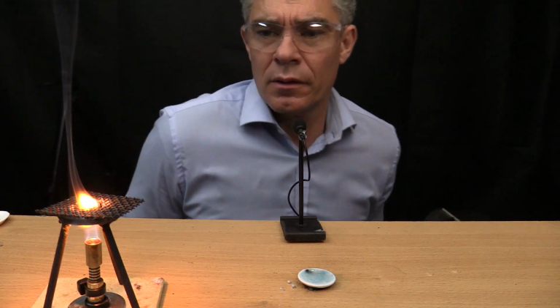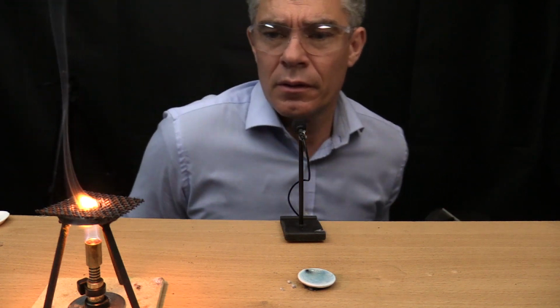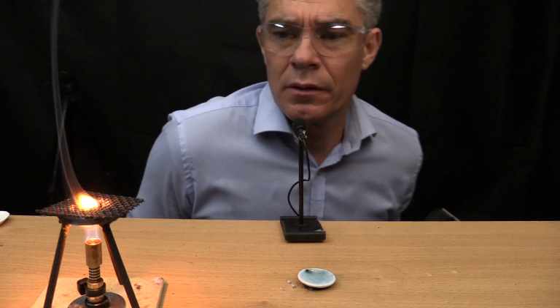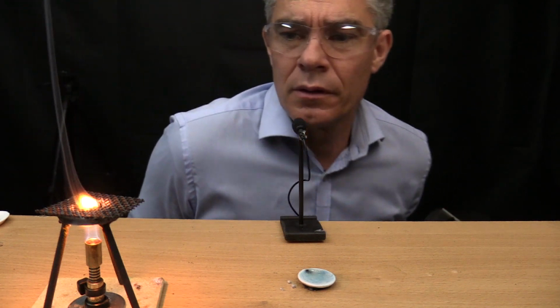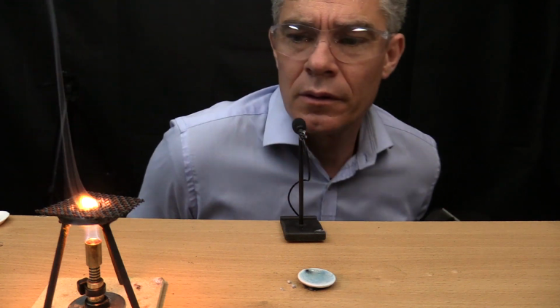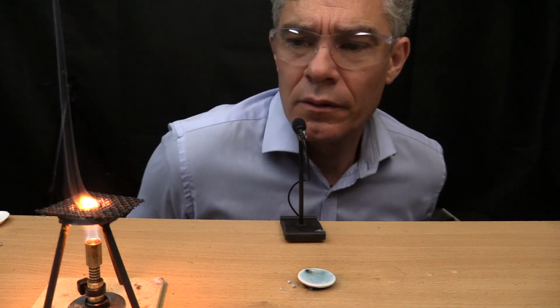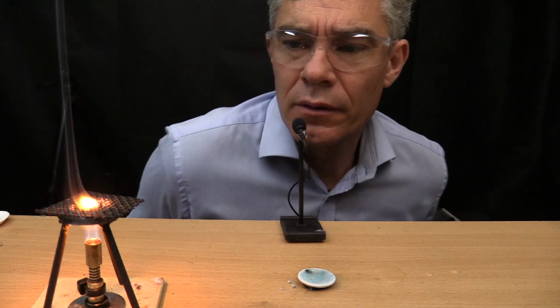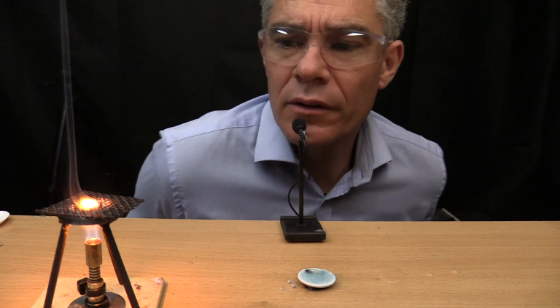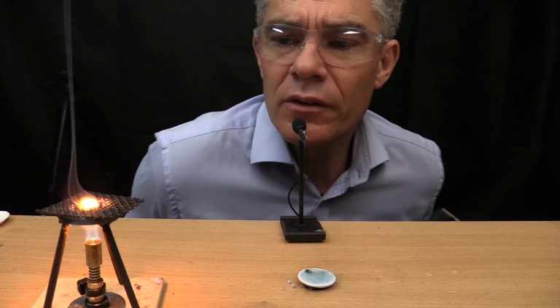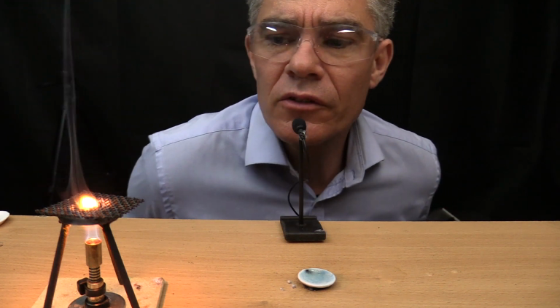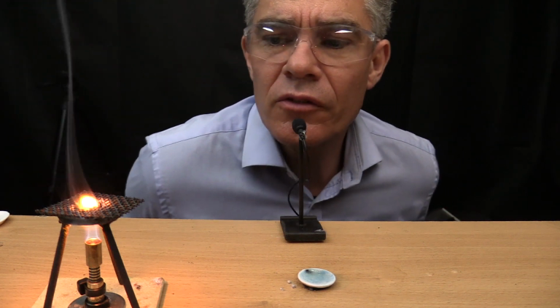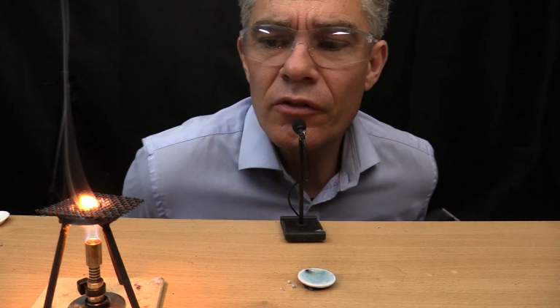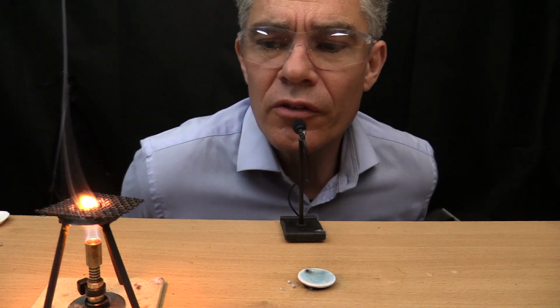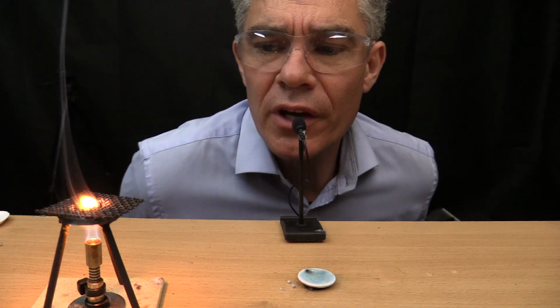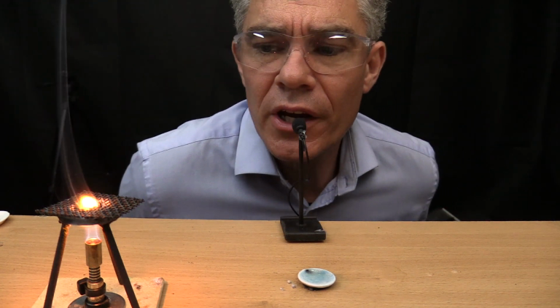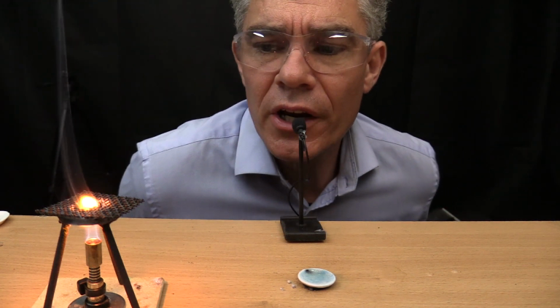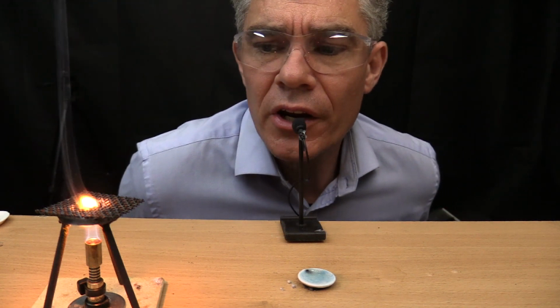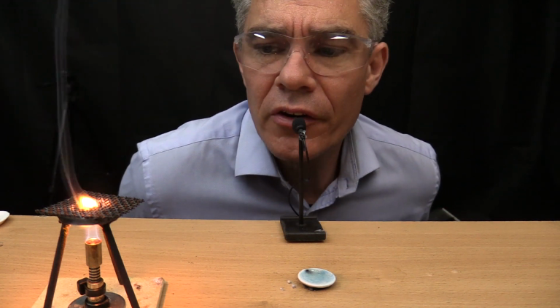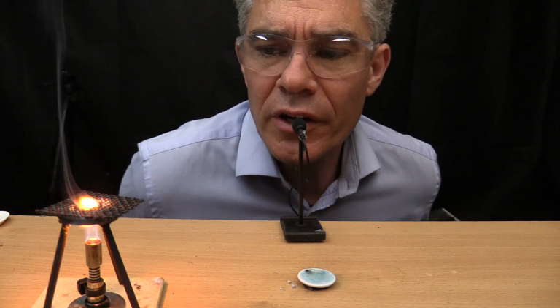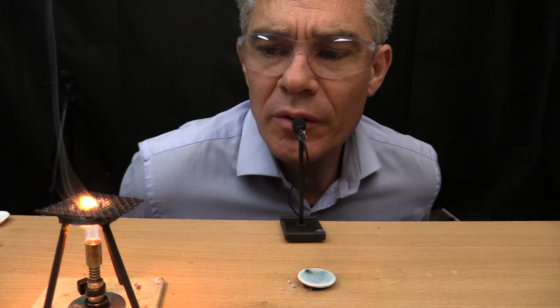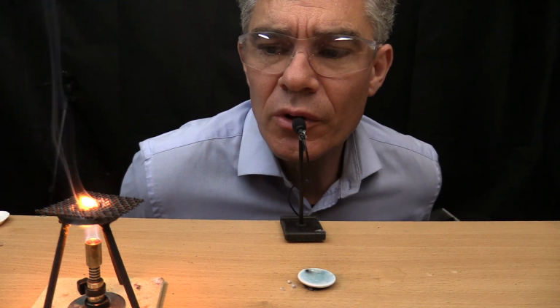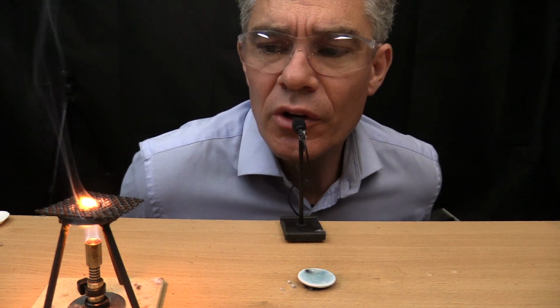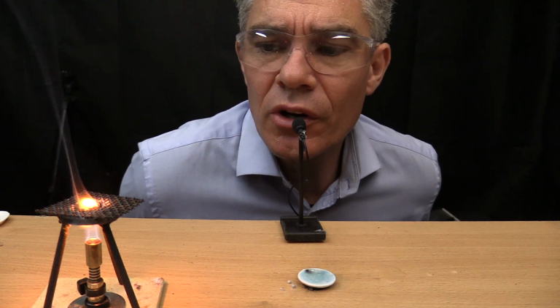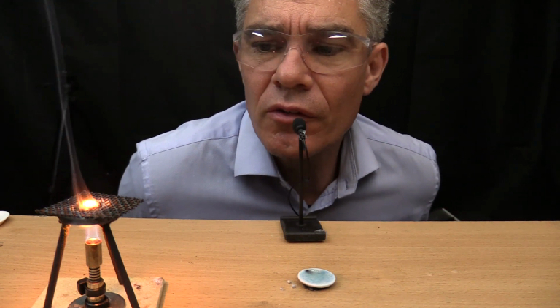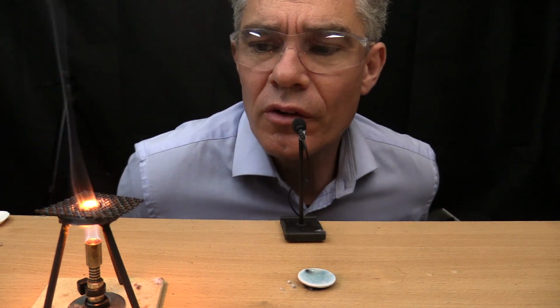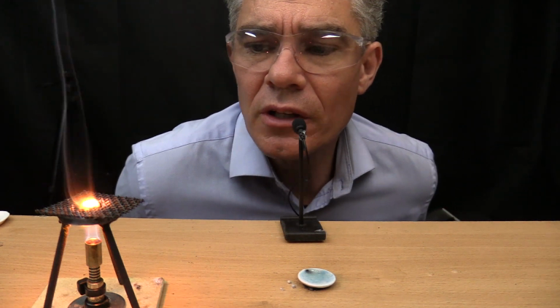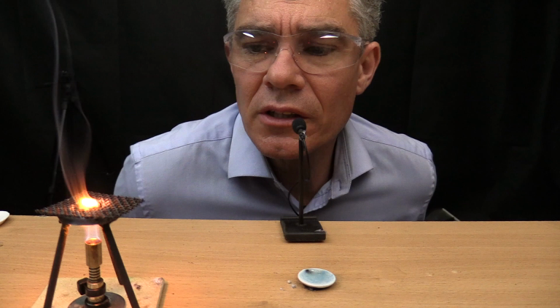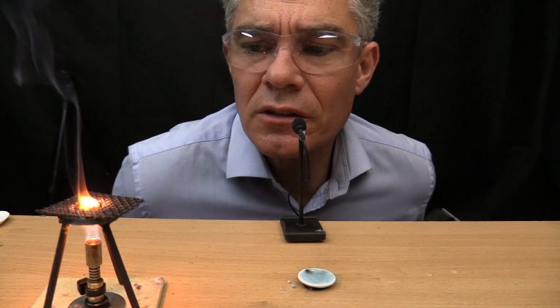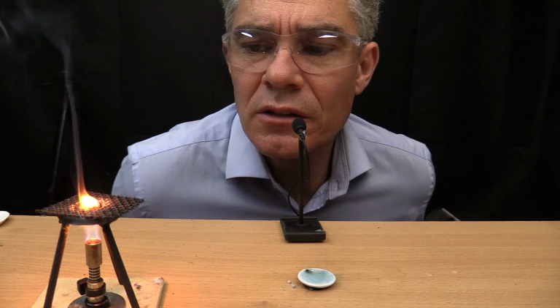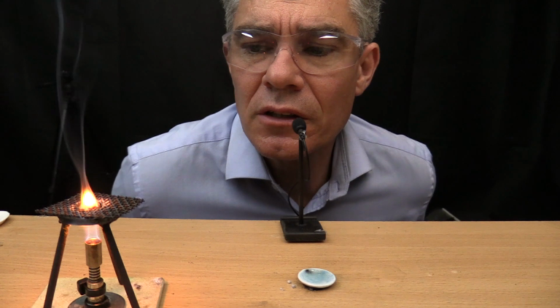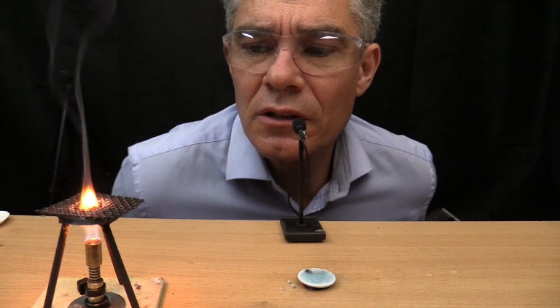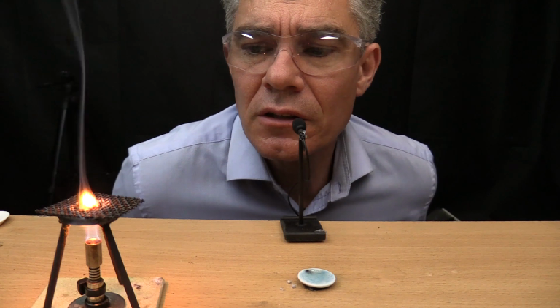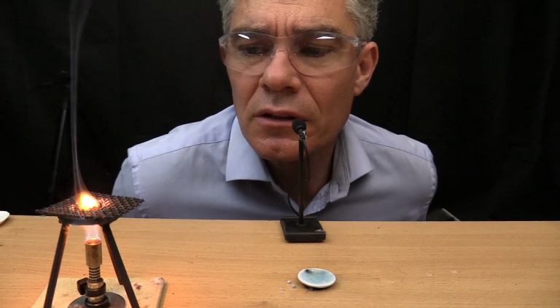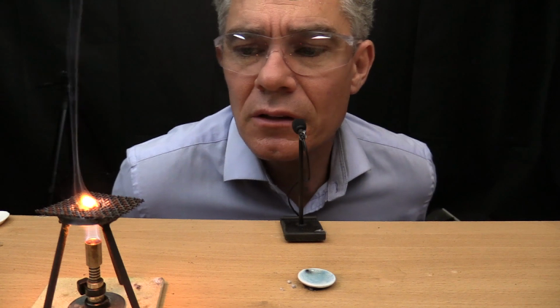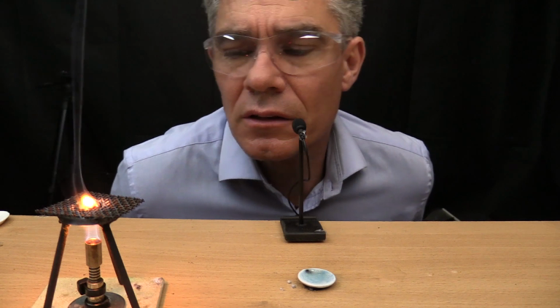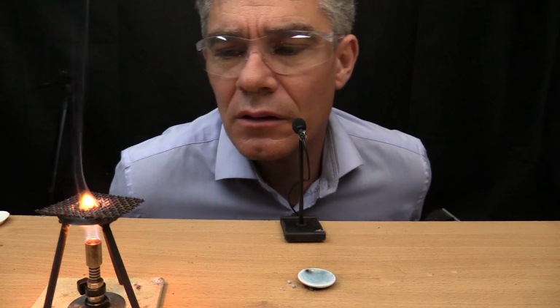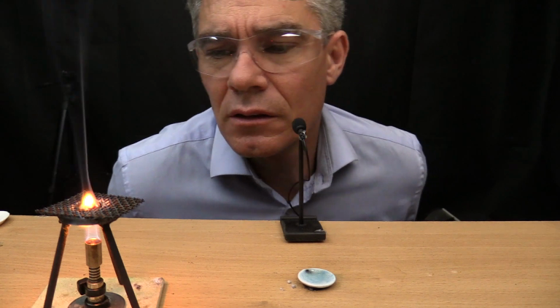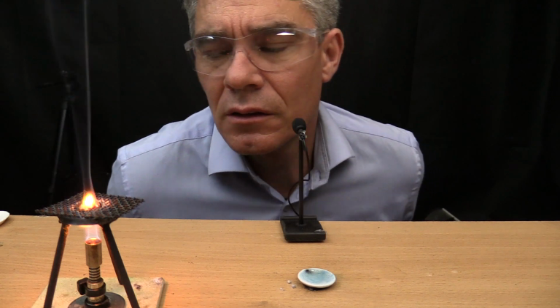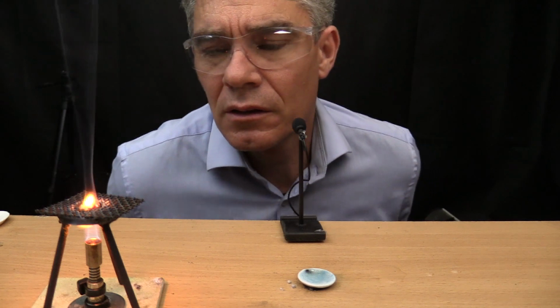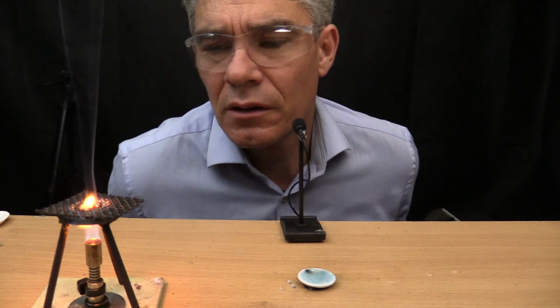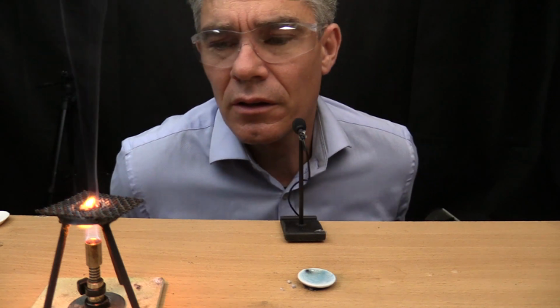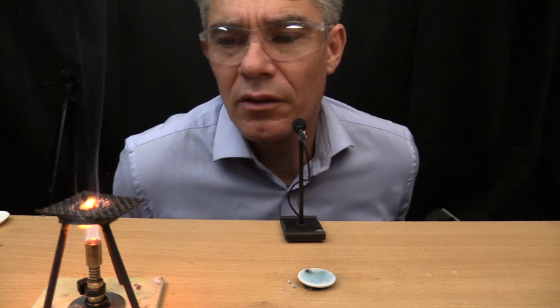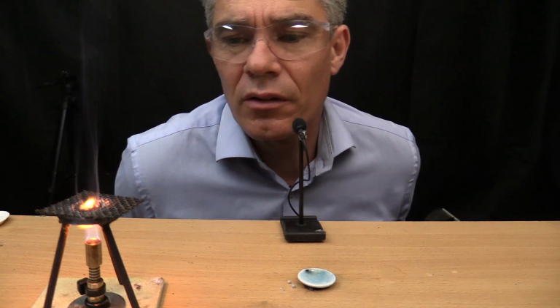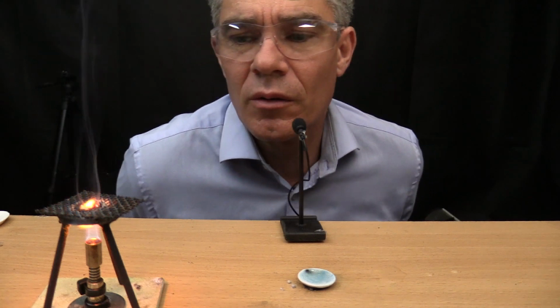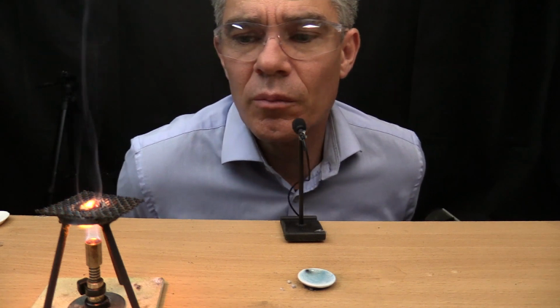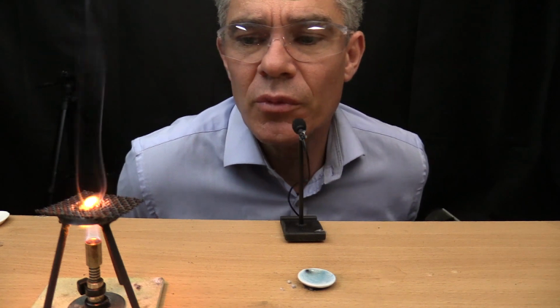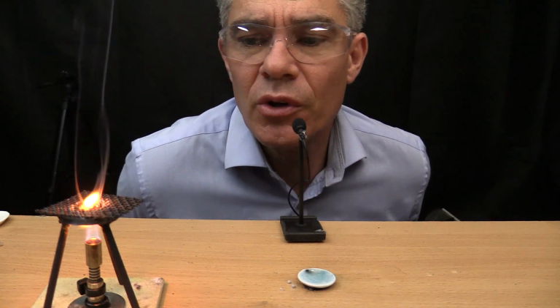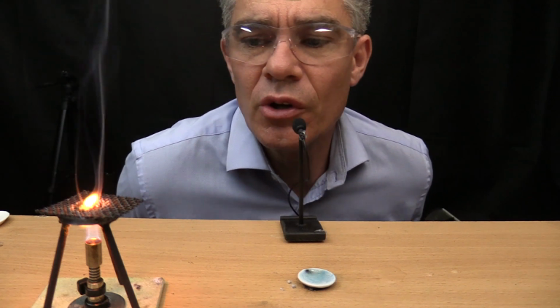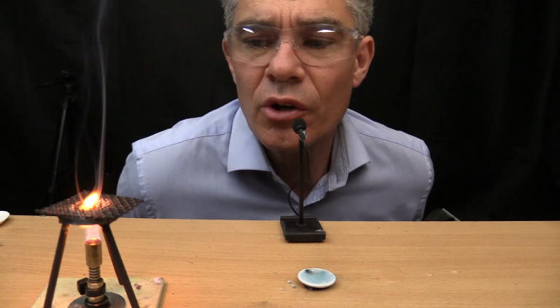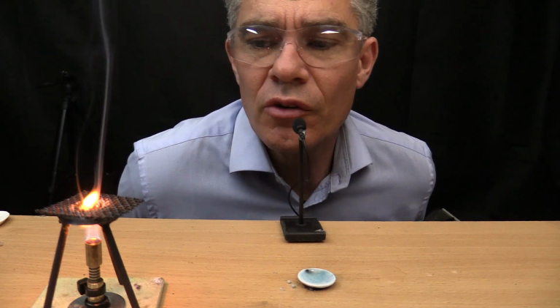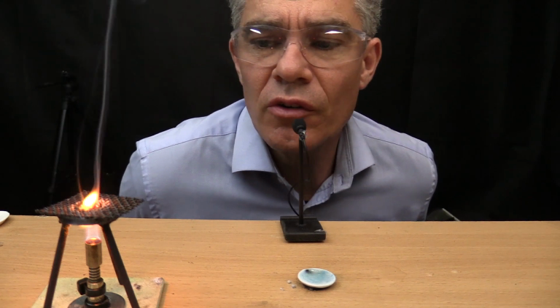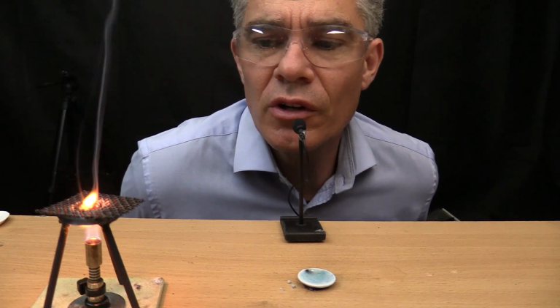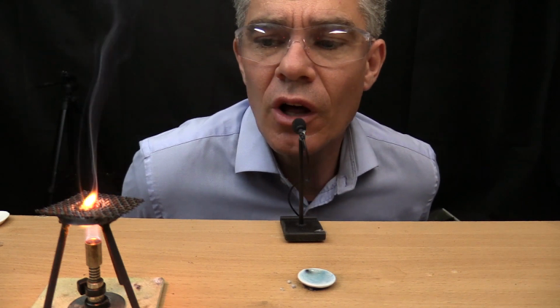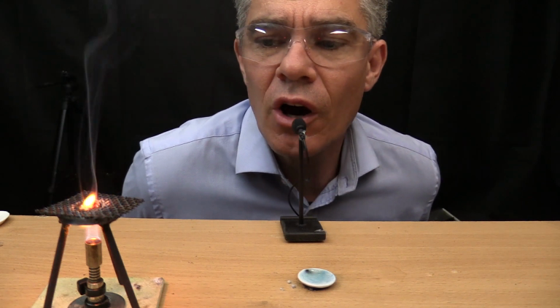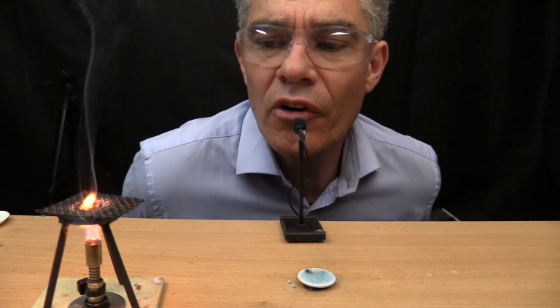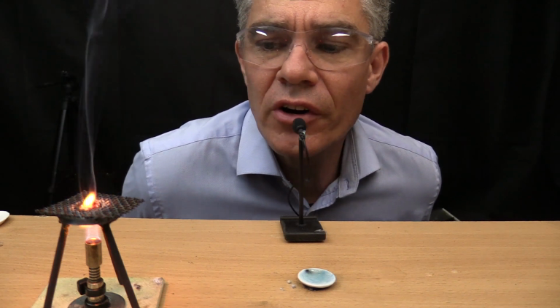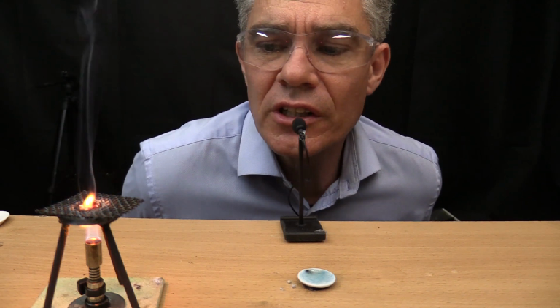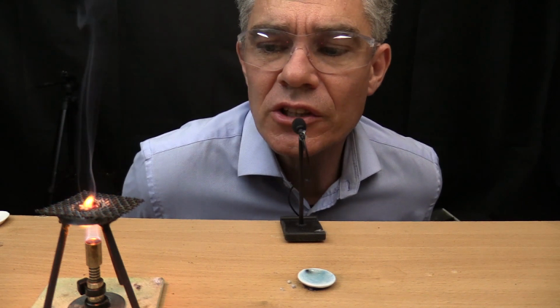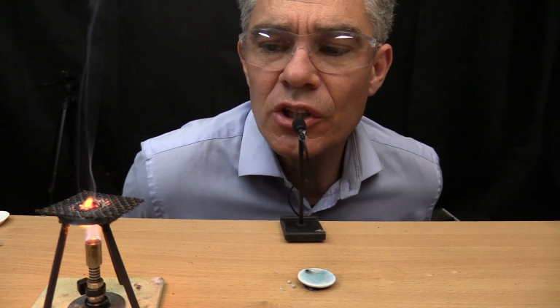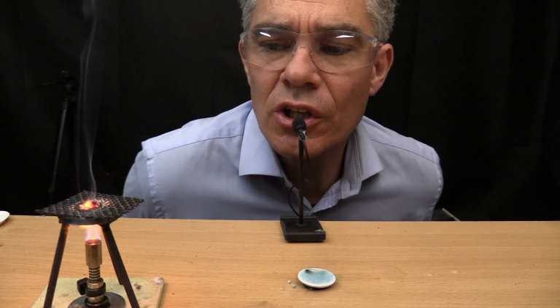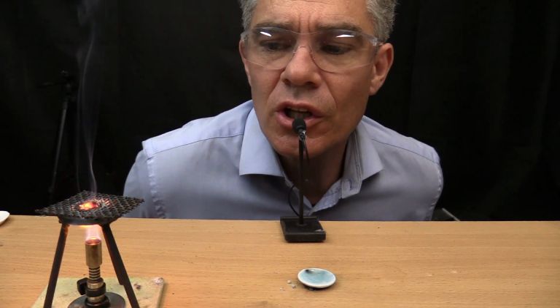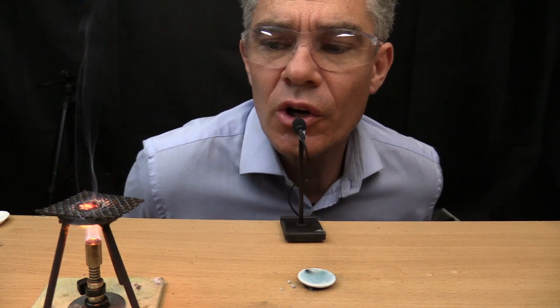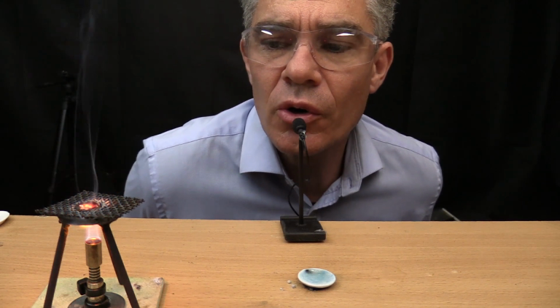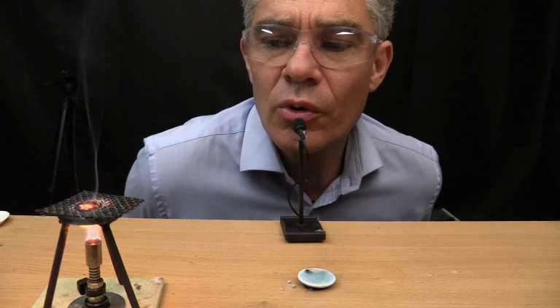It's very beautiful, isn't it? A beautiful orange glow.